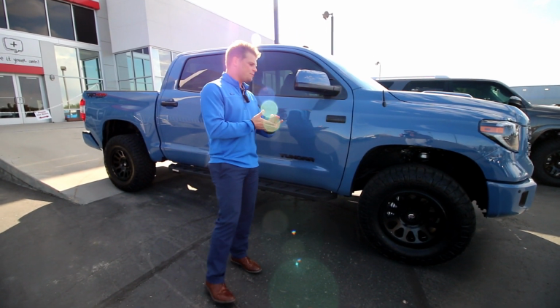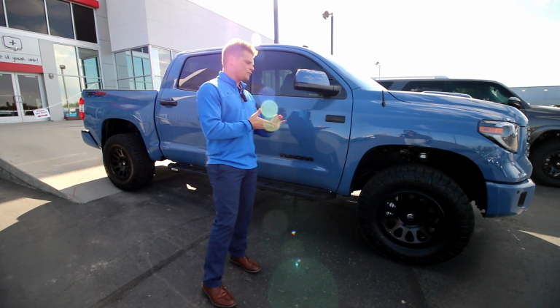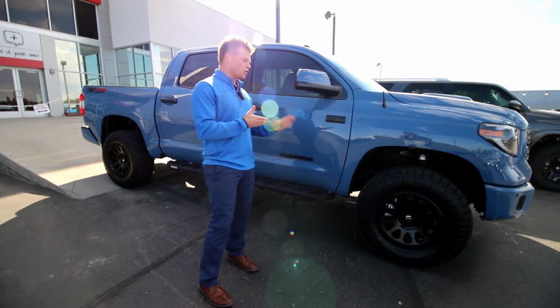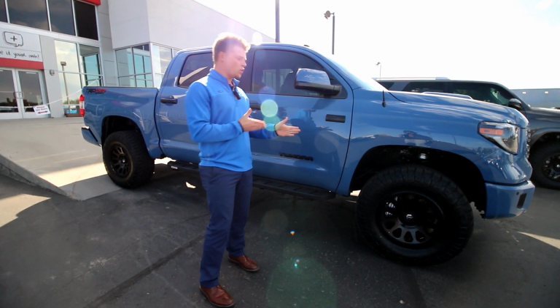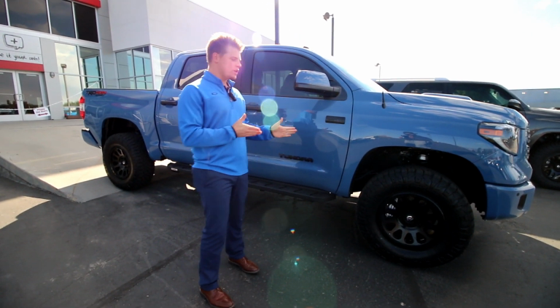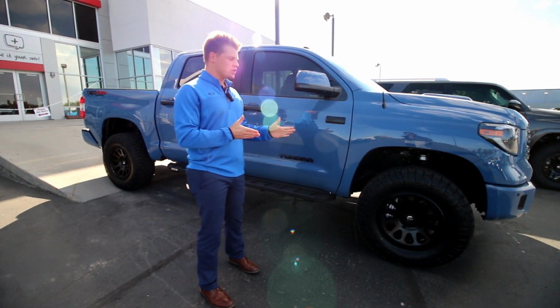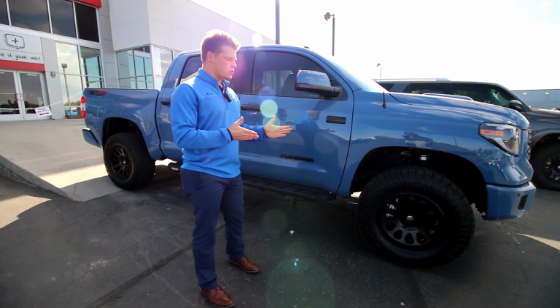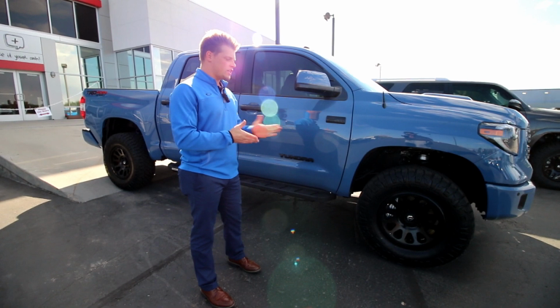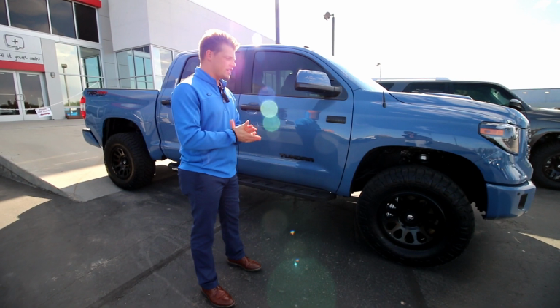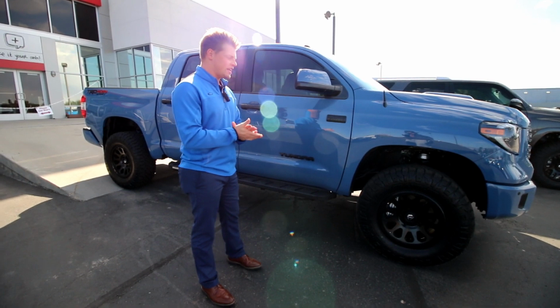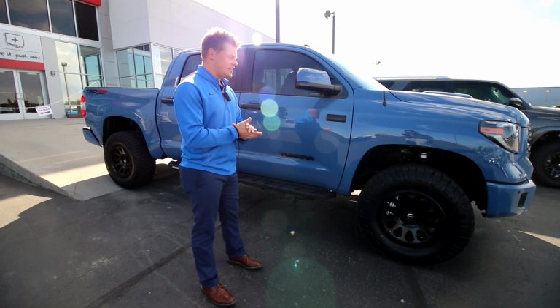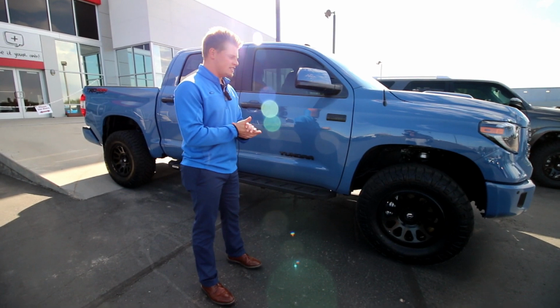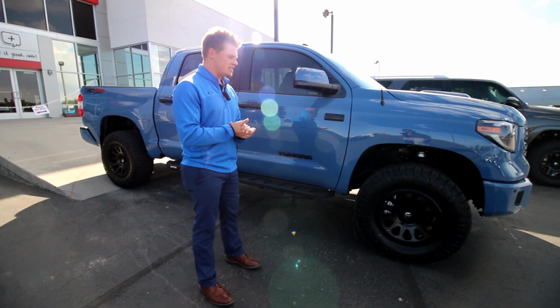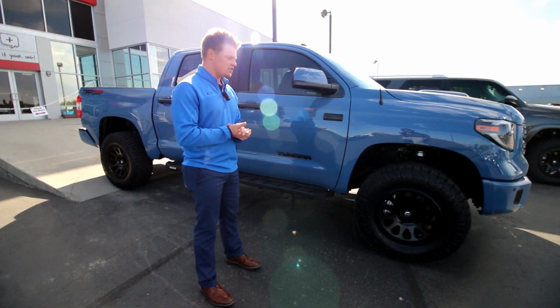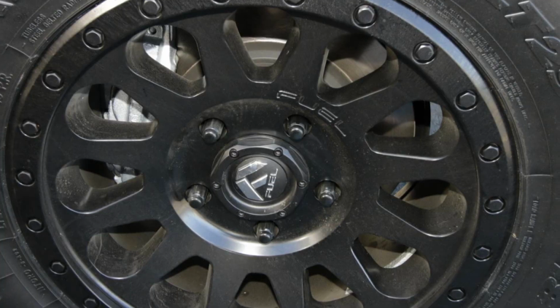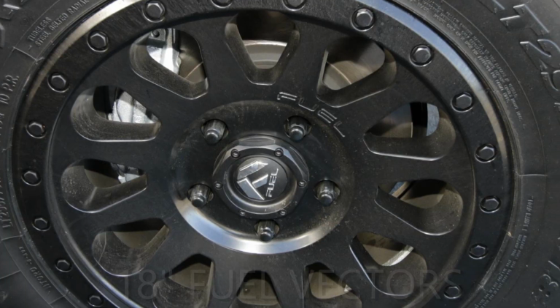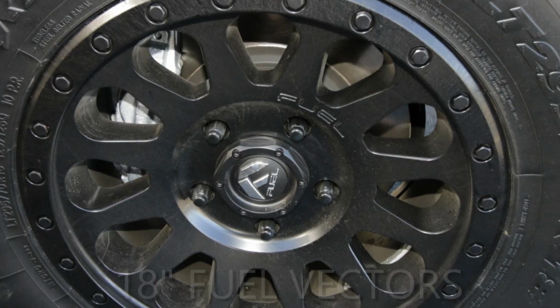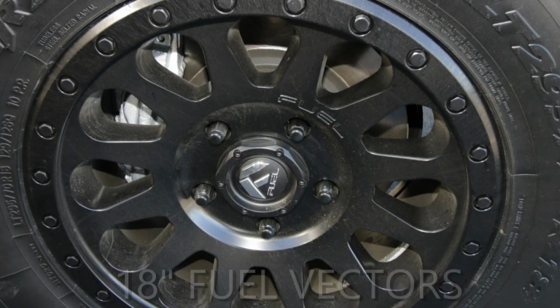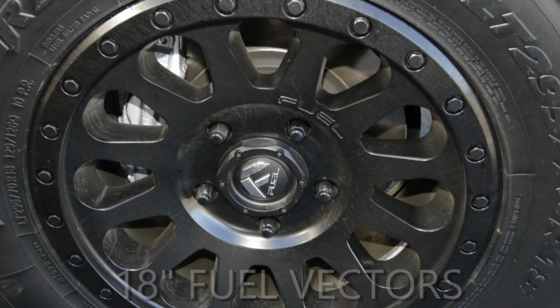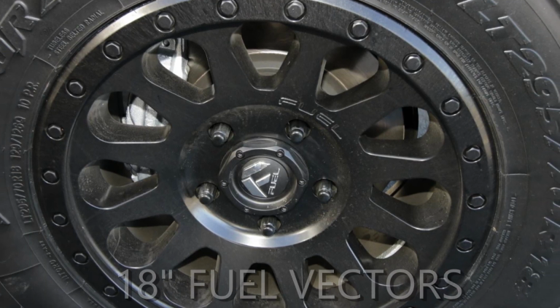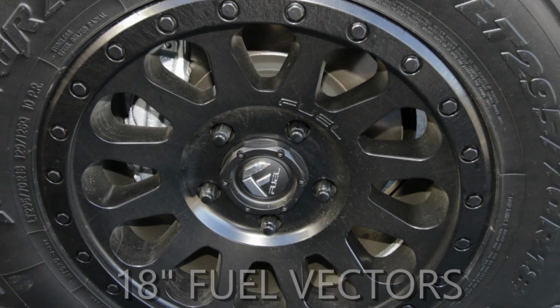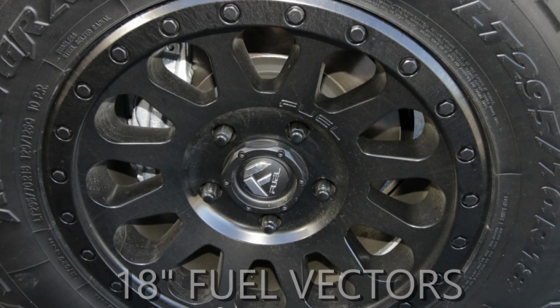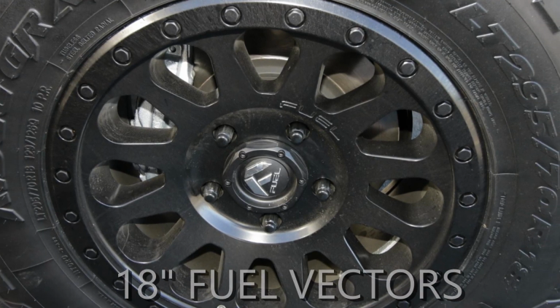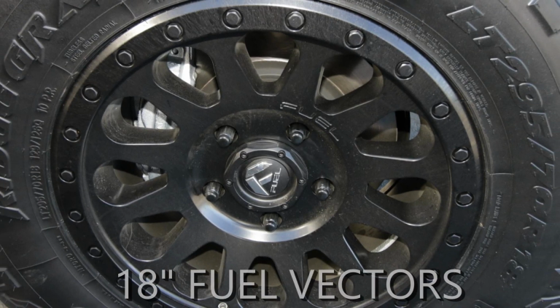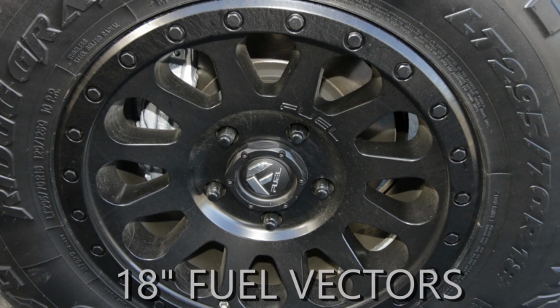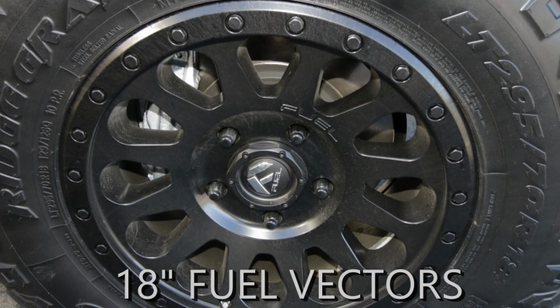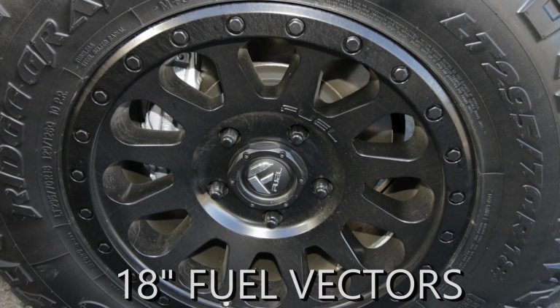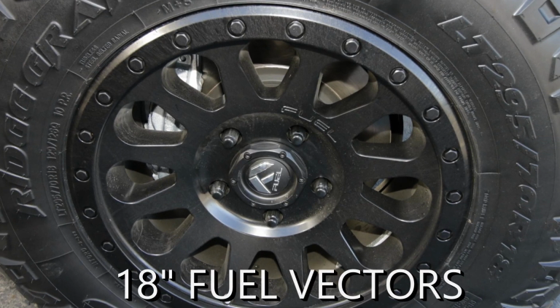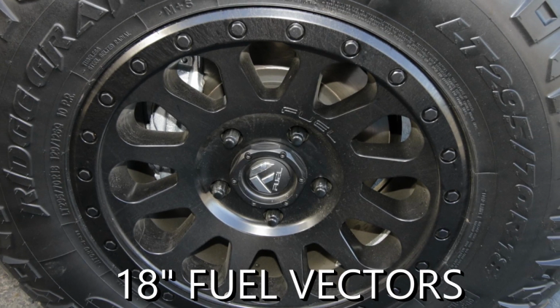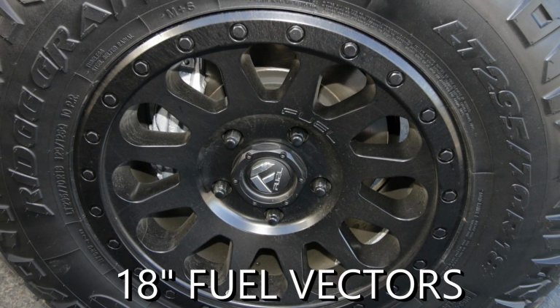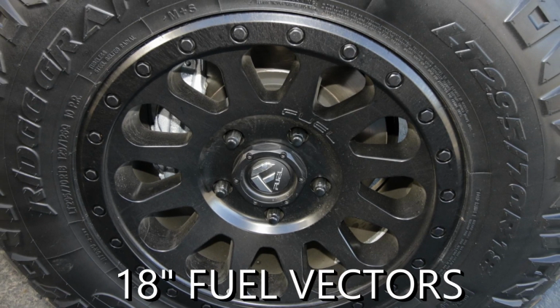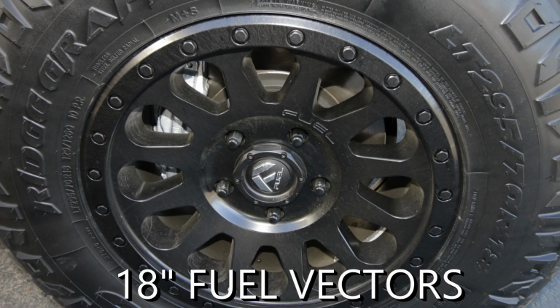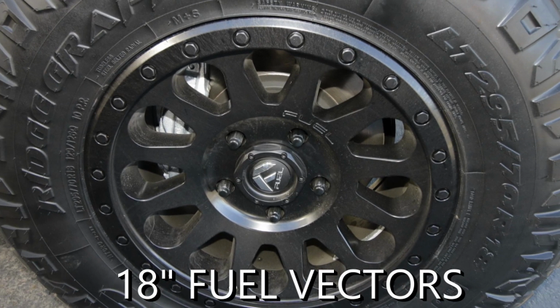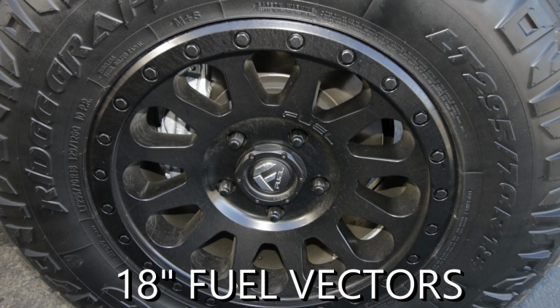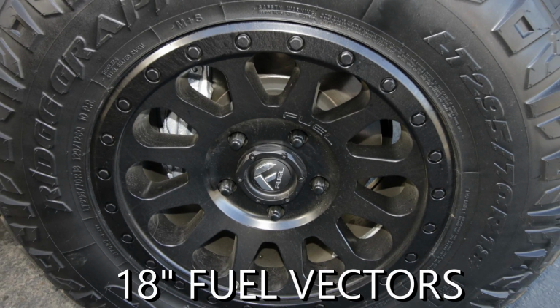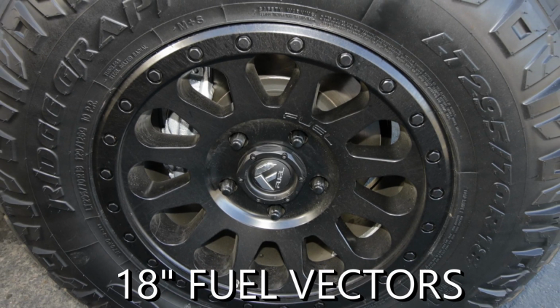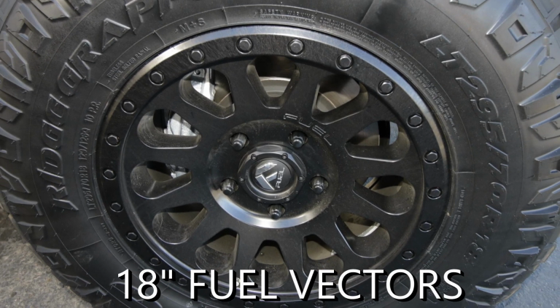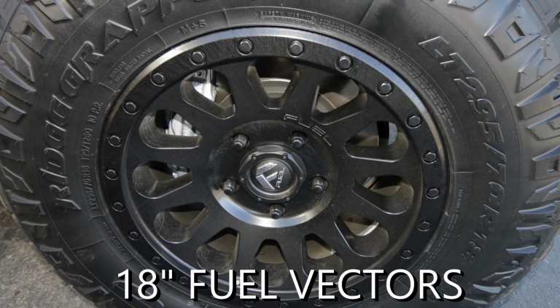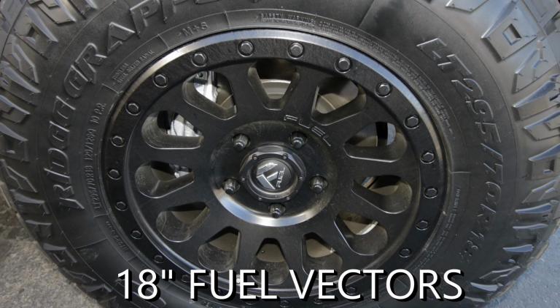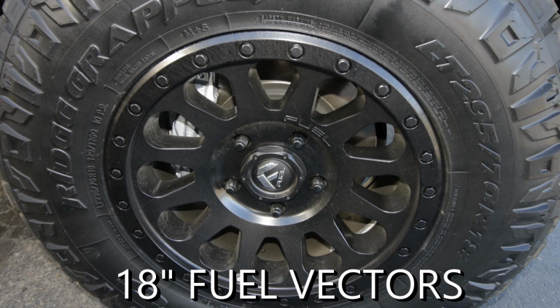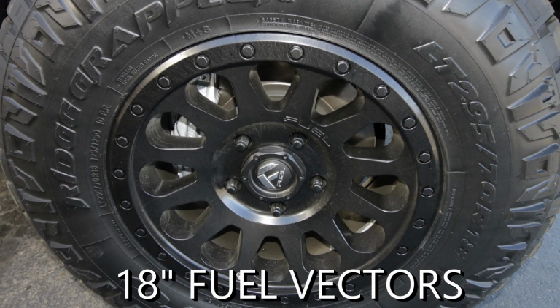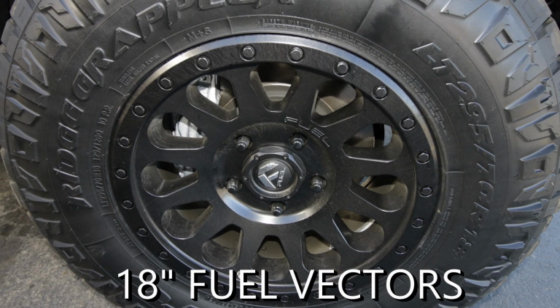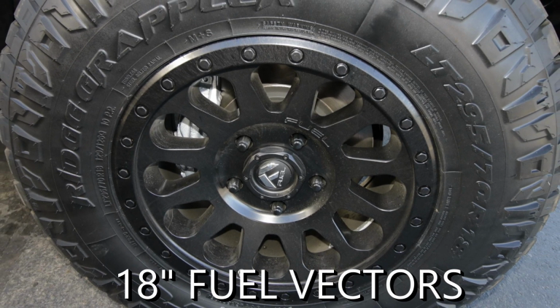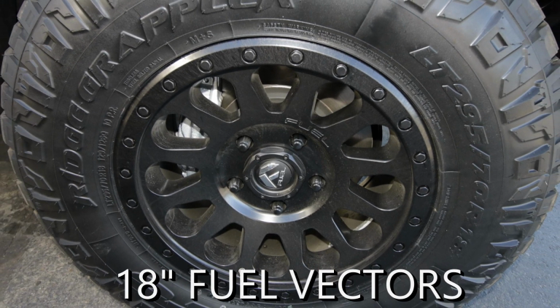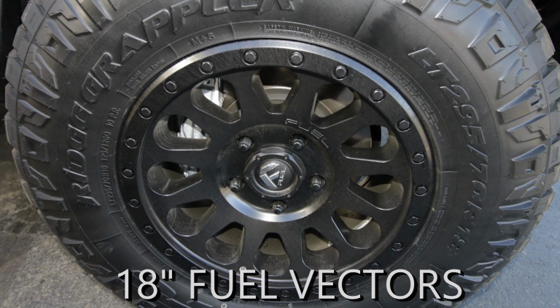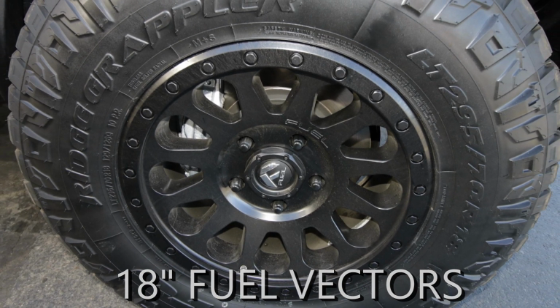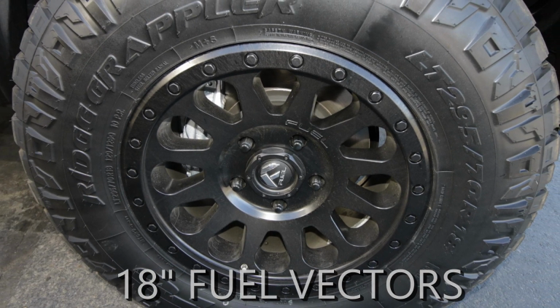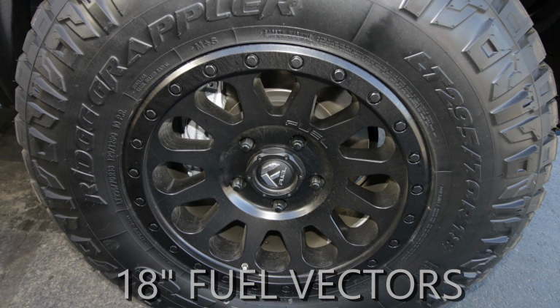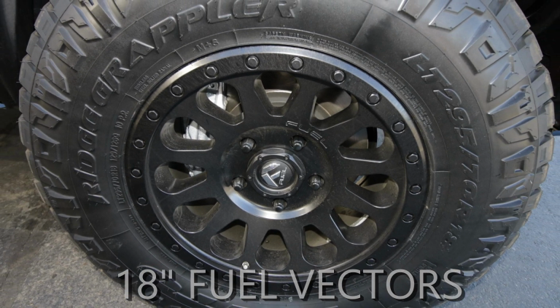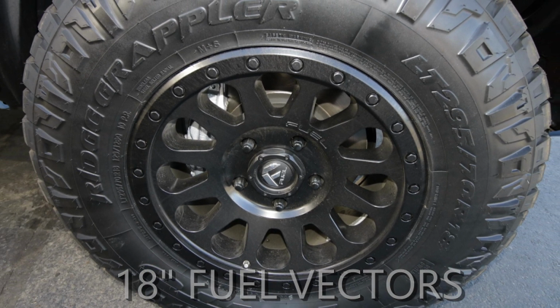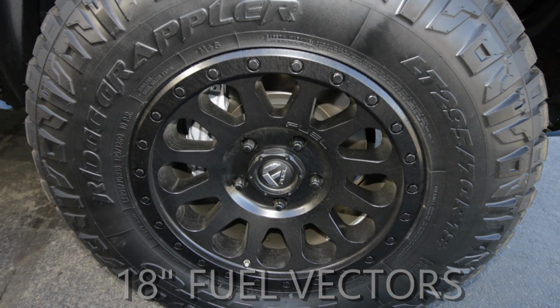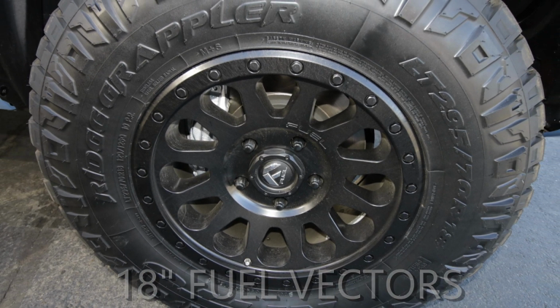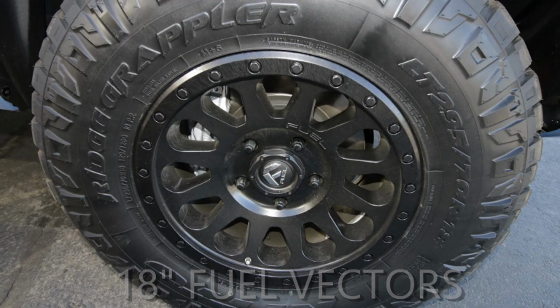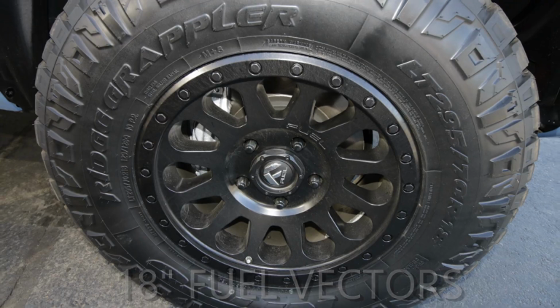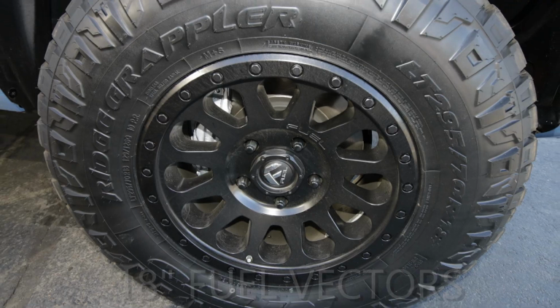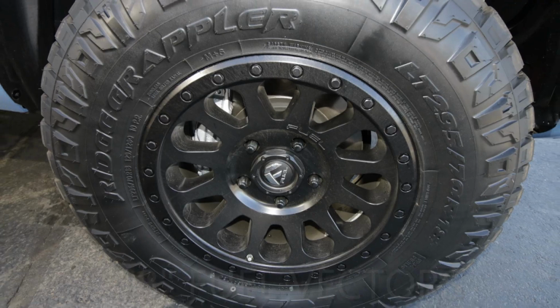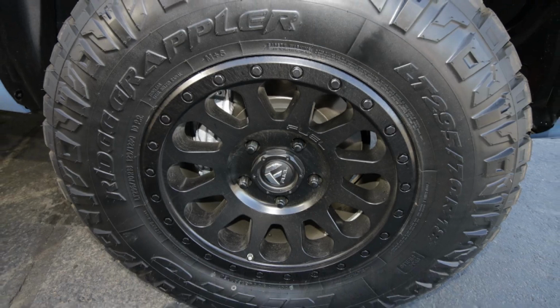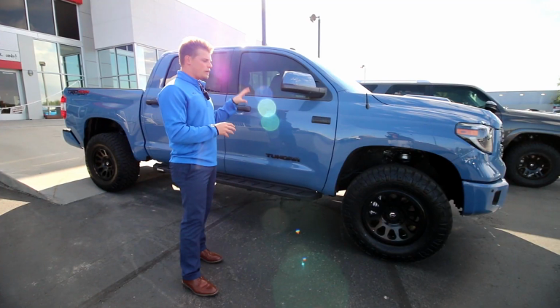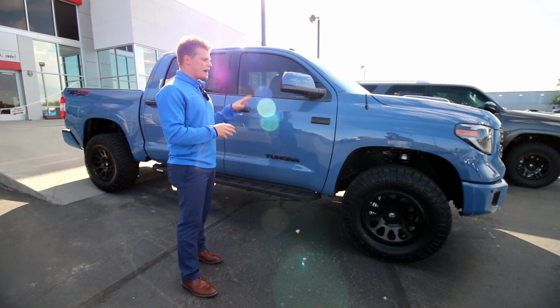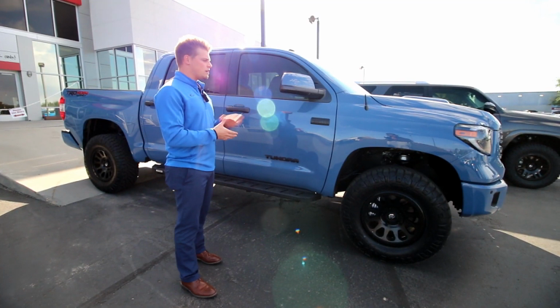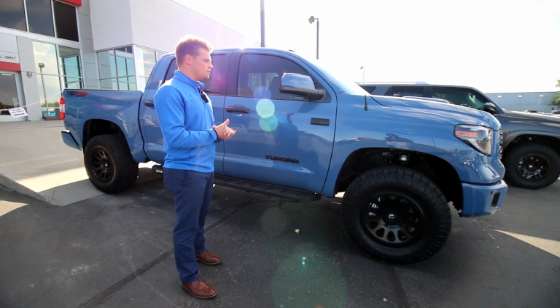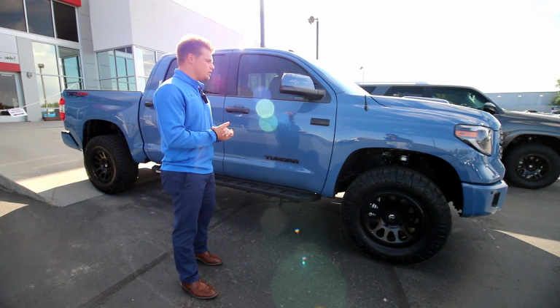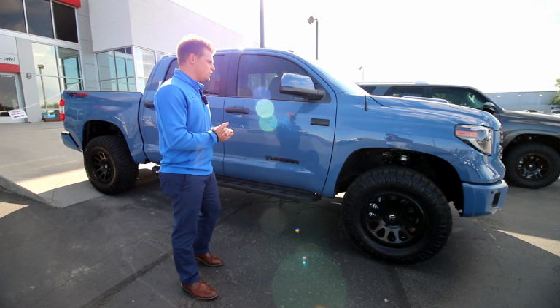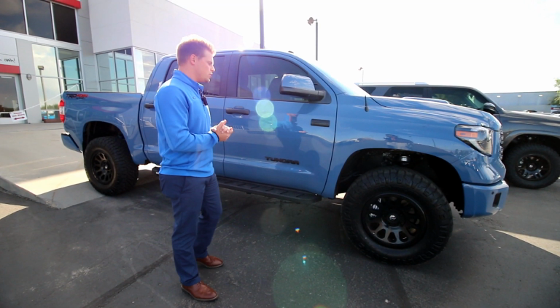For the wheels, we did an 18-inch all-black Fuel Vector — clean and a really good look with this overall black and blue.